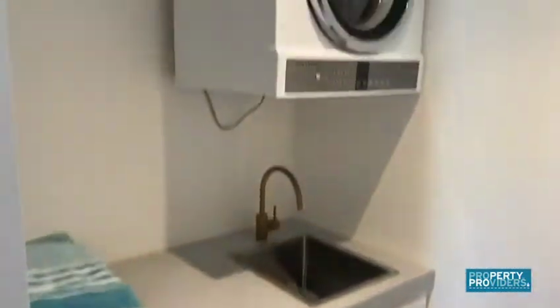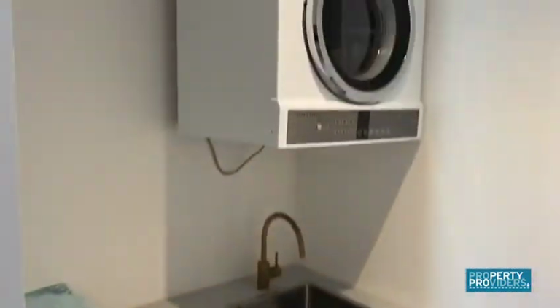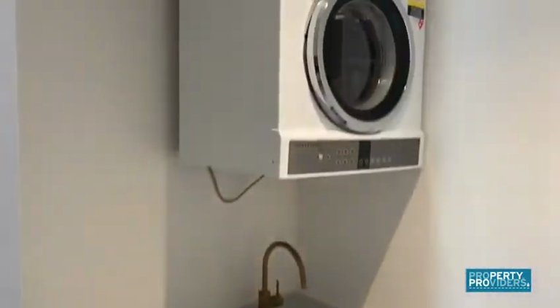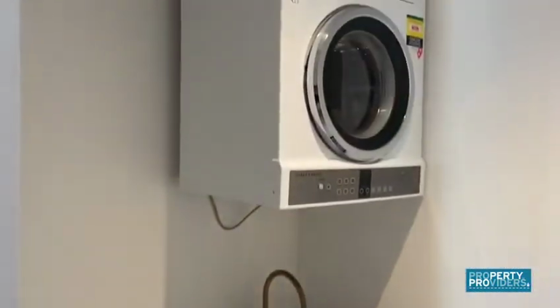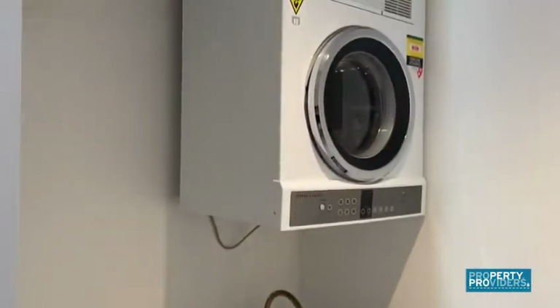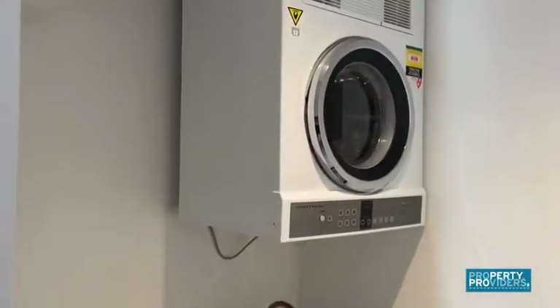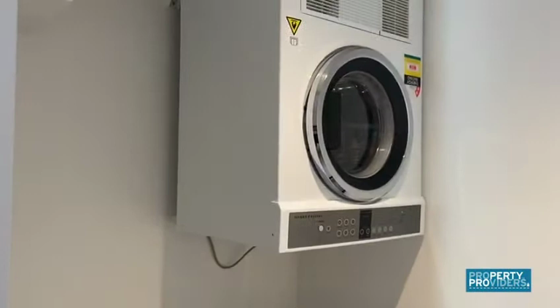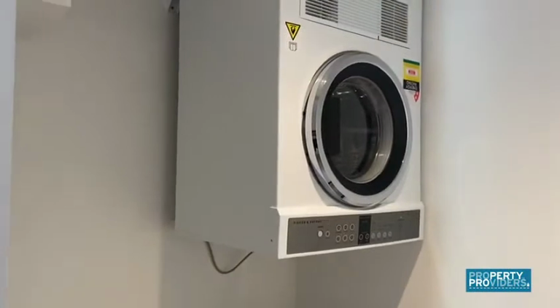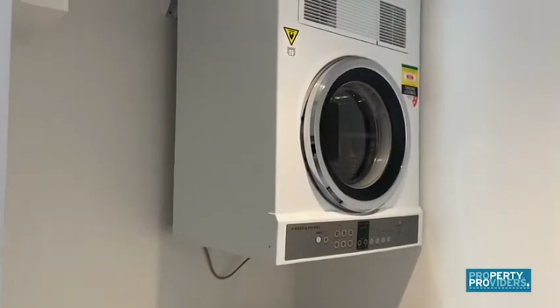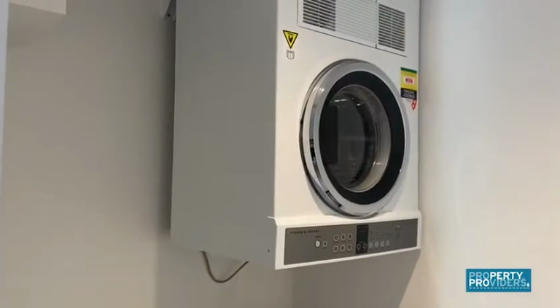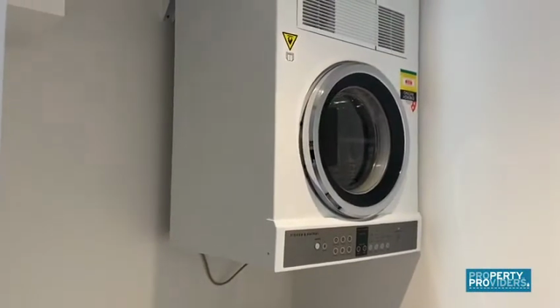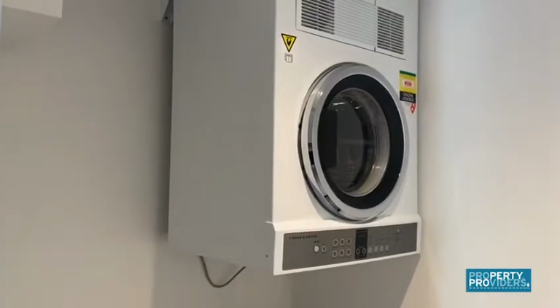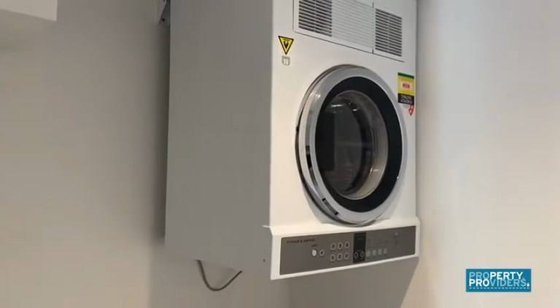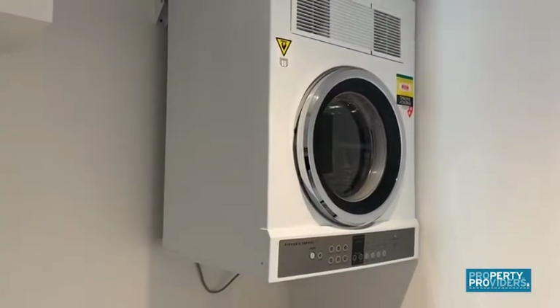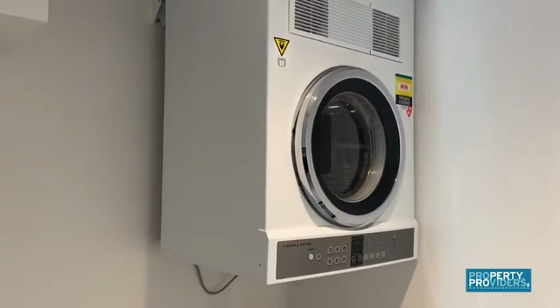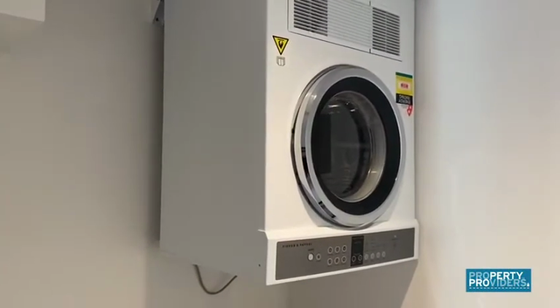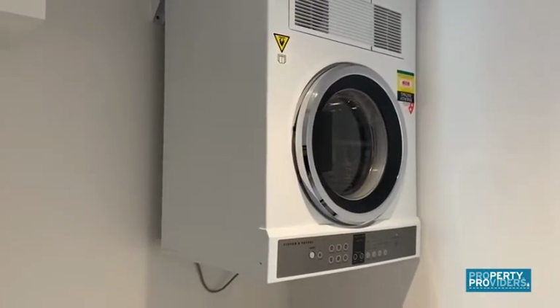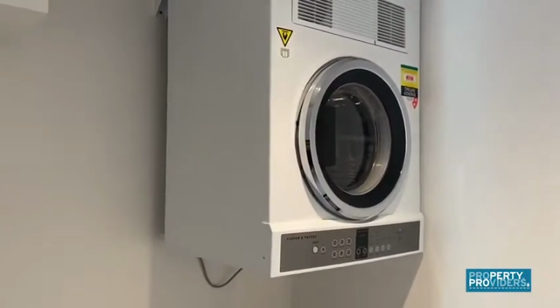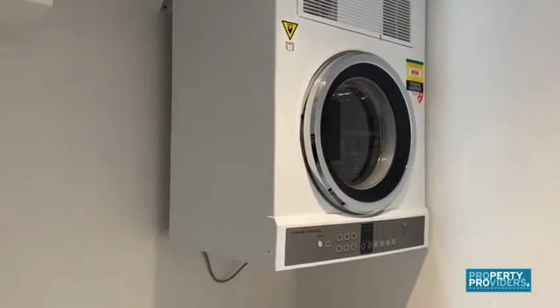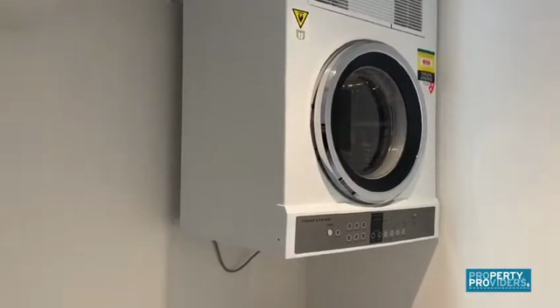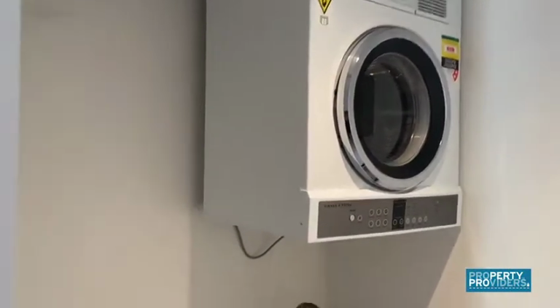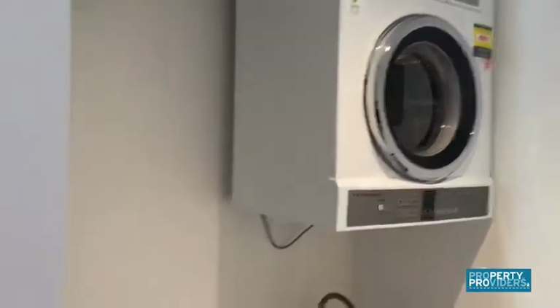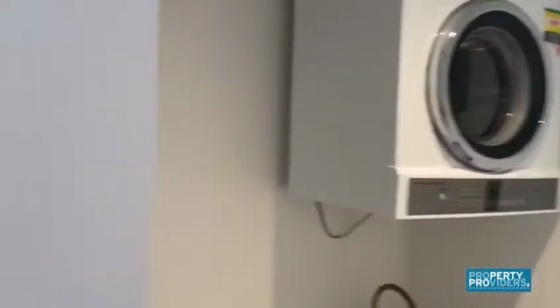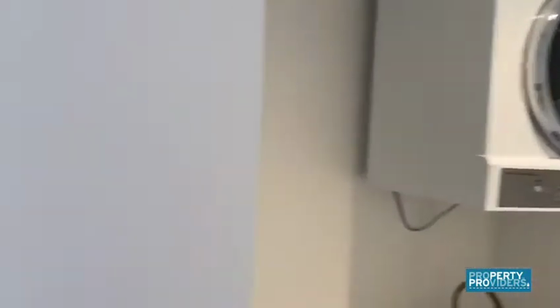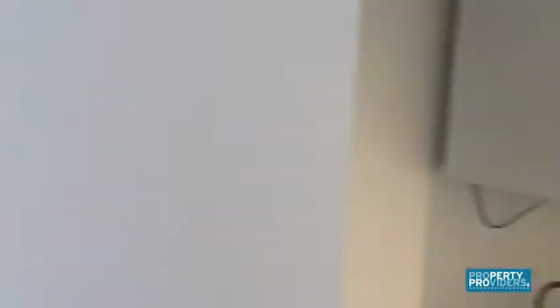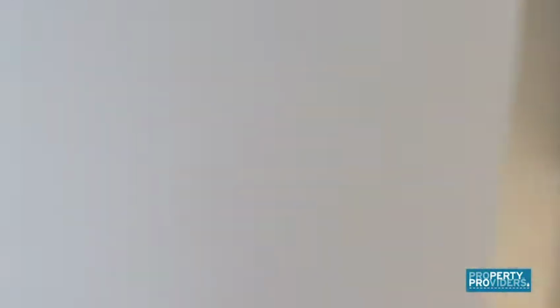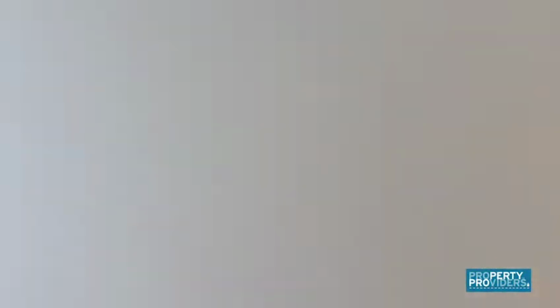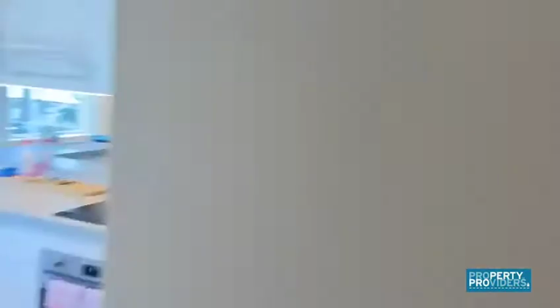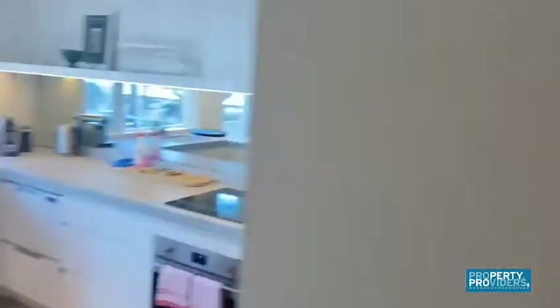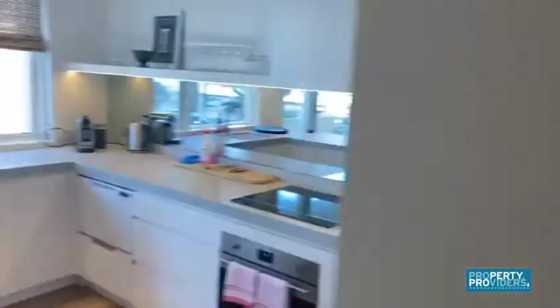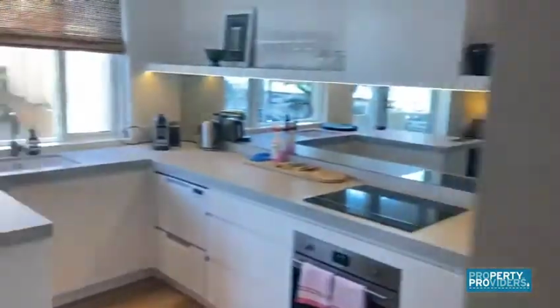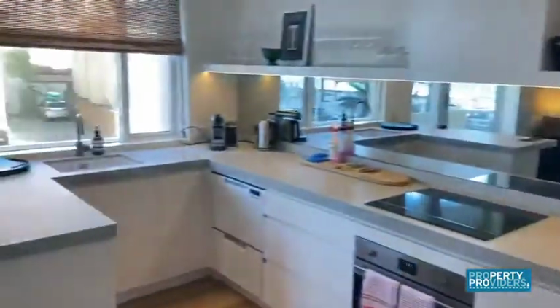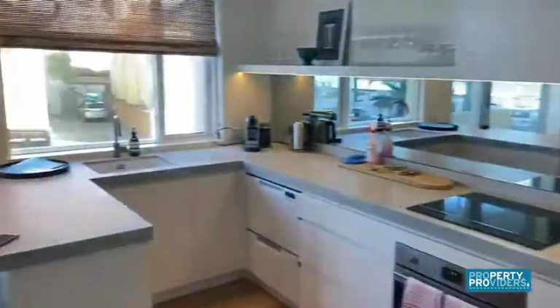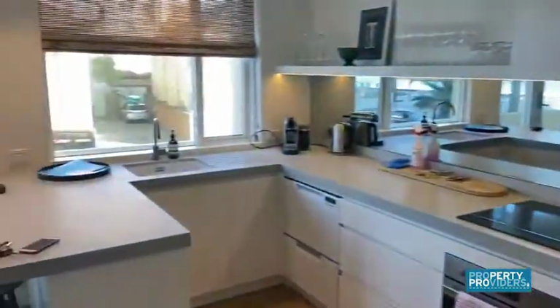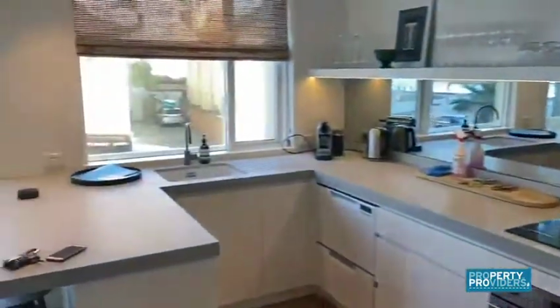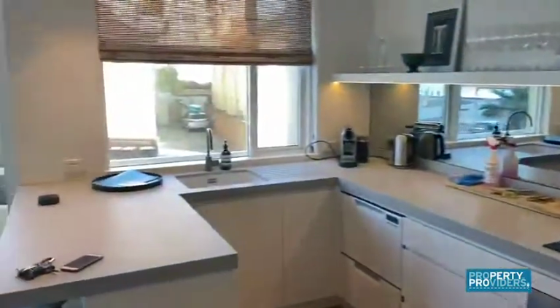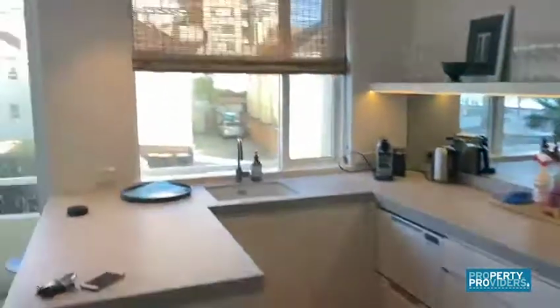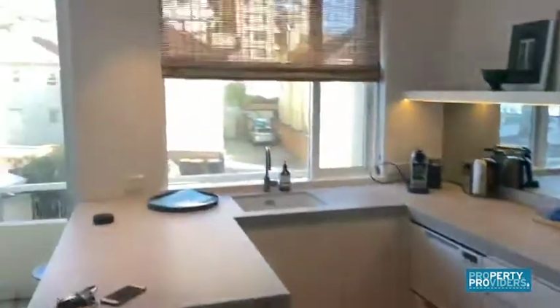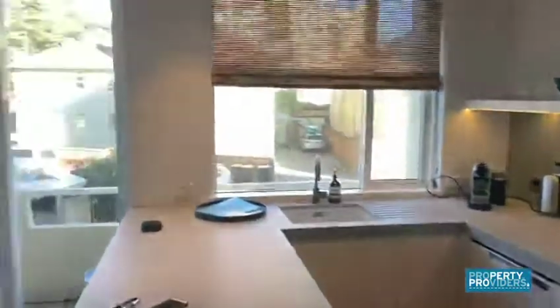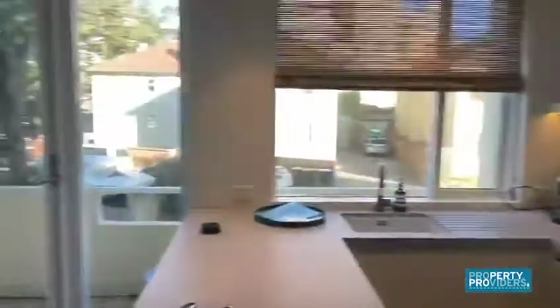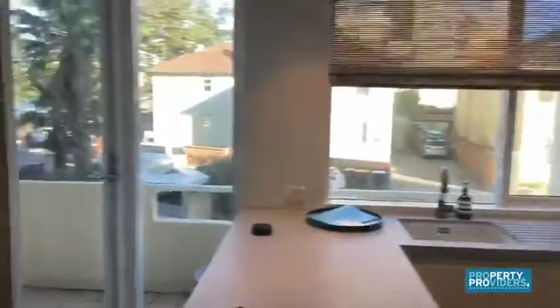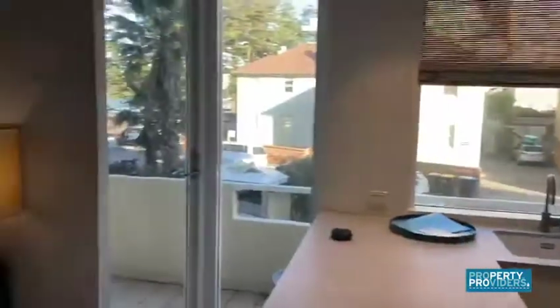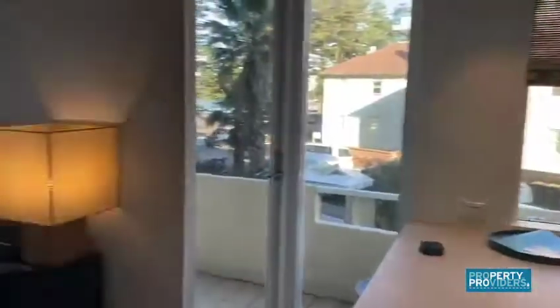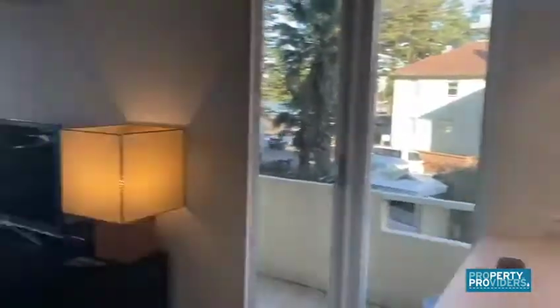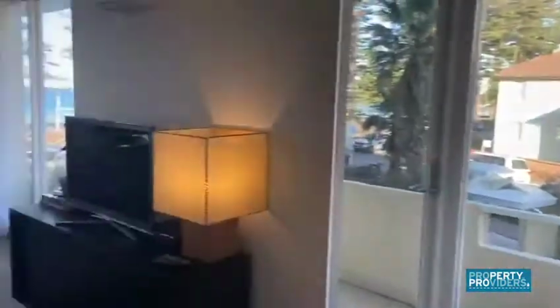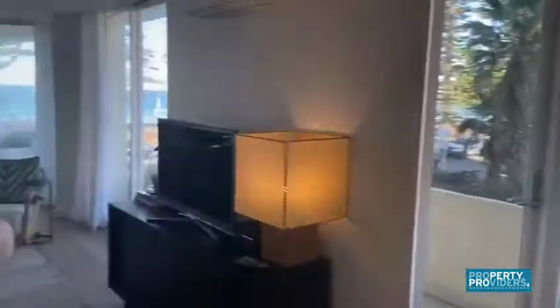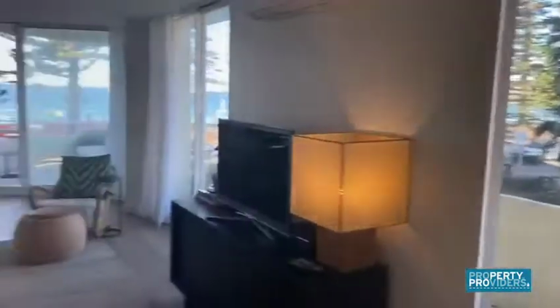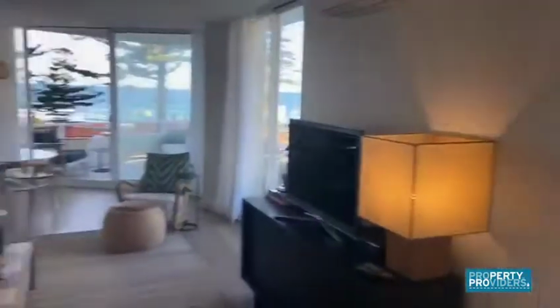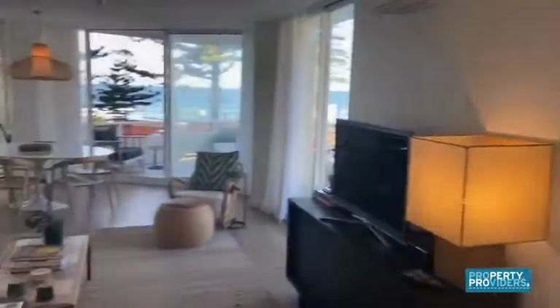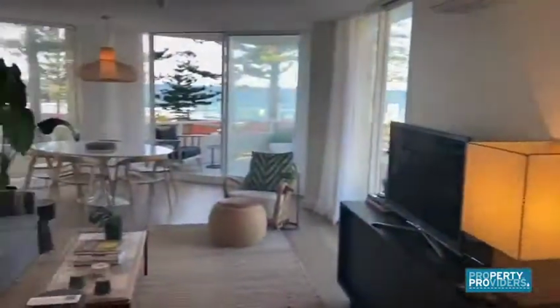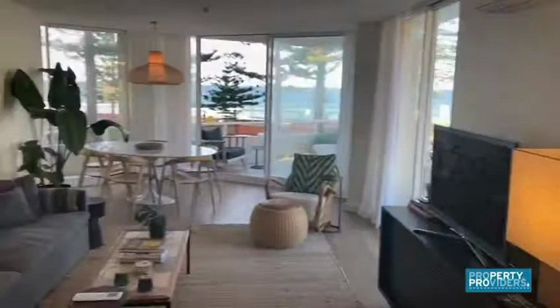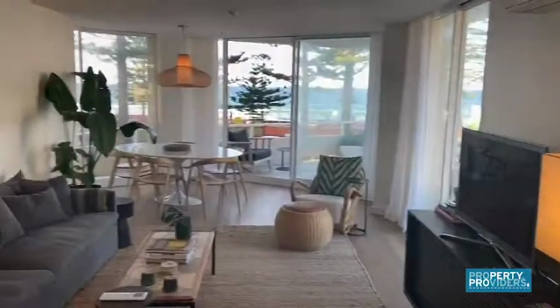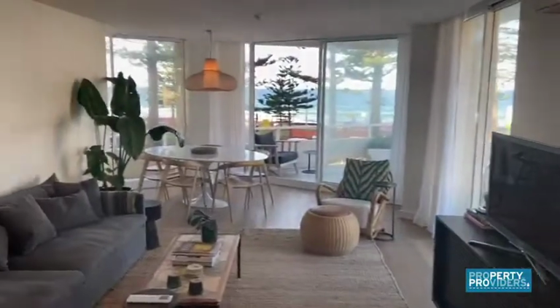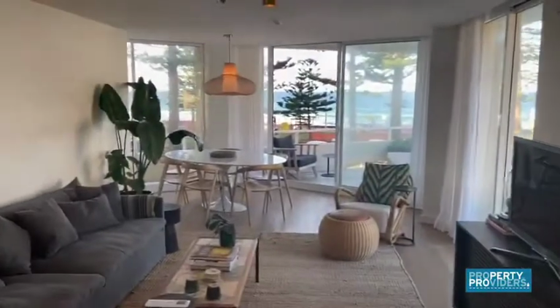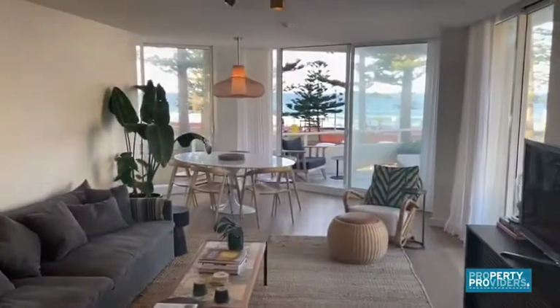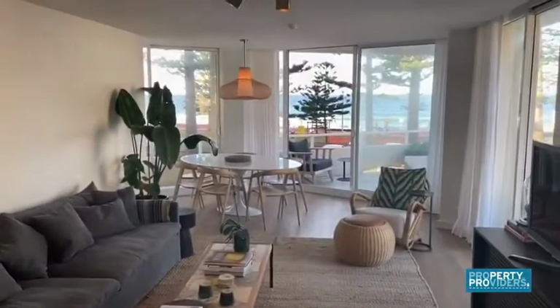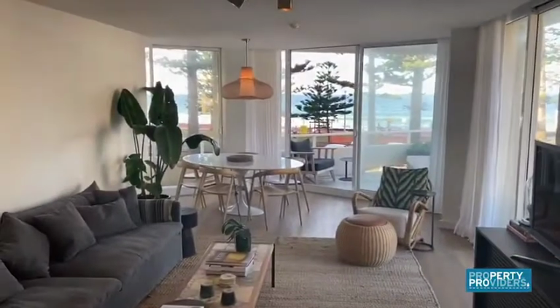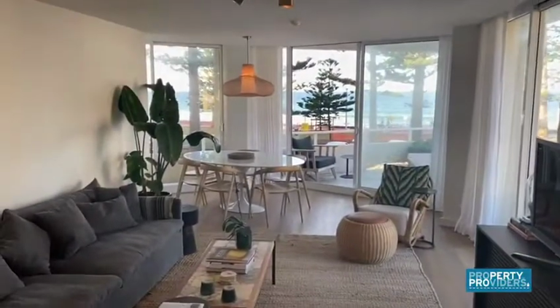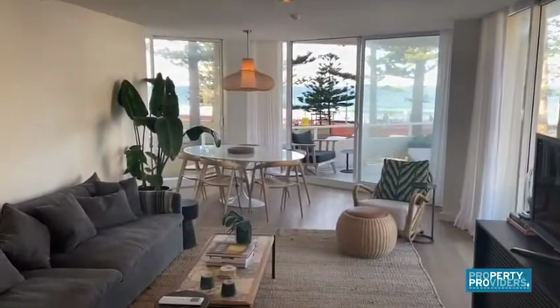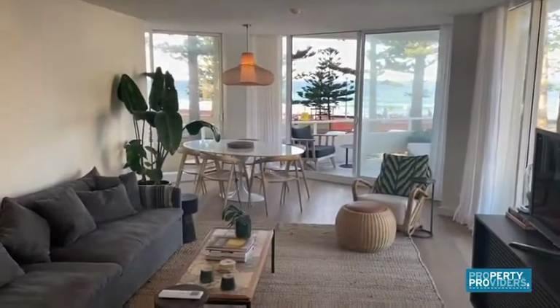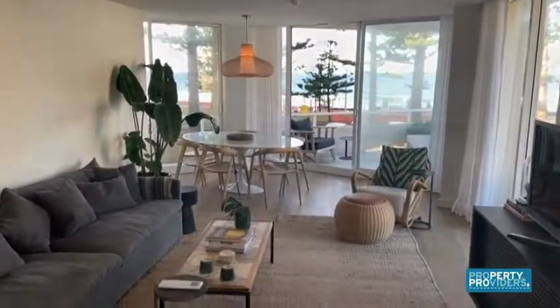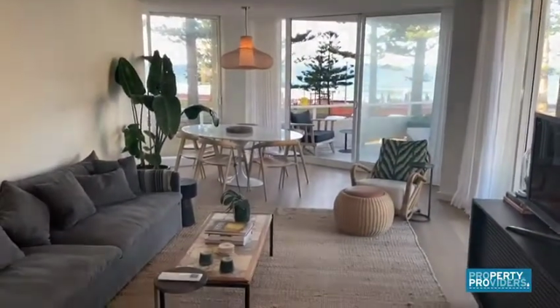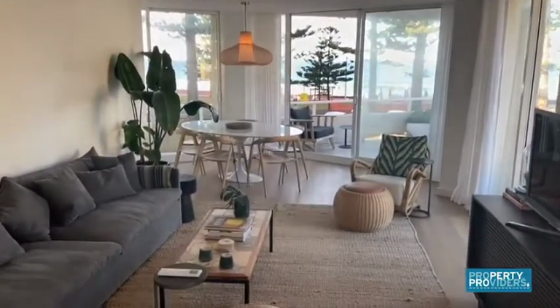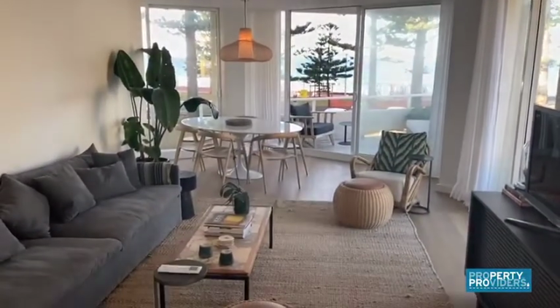Behind the fridge there is an internal laundry, which is a very important feature for a two-bedroom apartment in Manly — it's not often you see this. So let us know if you're interested.